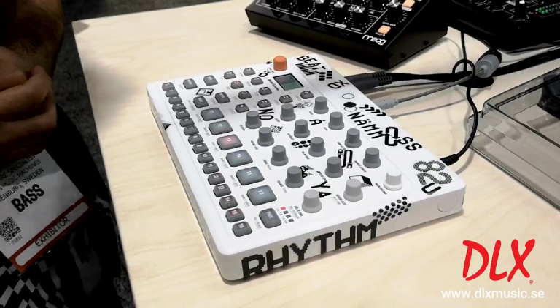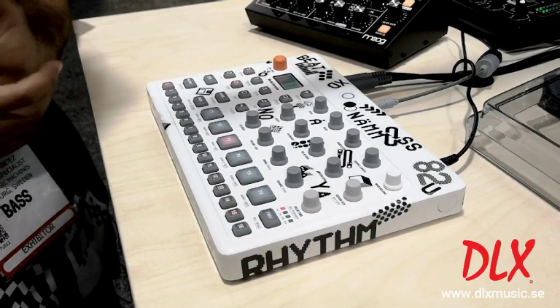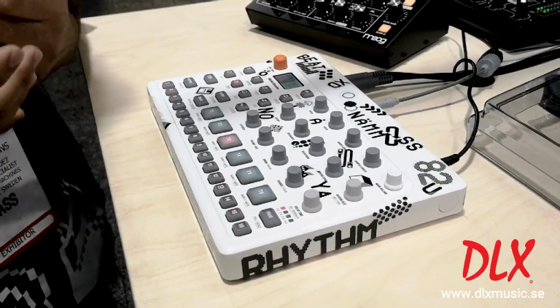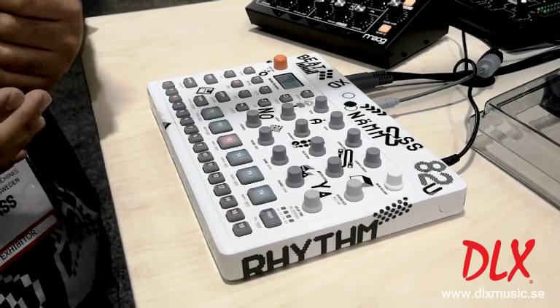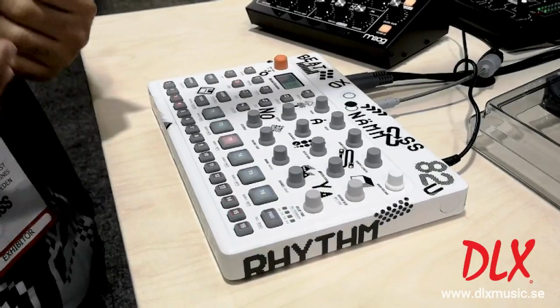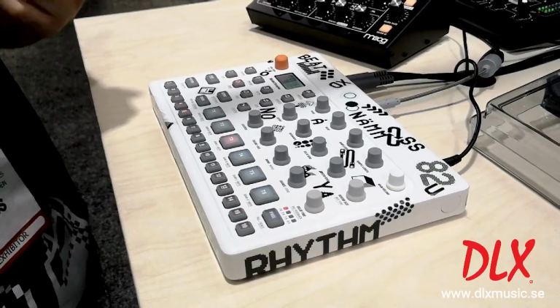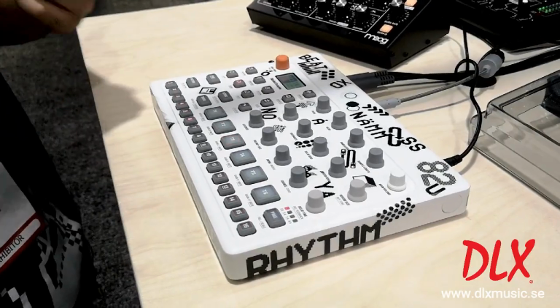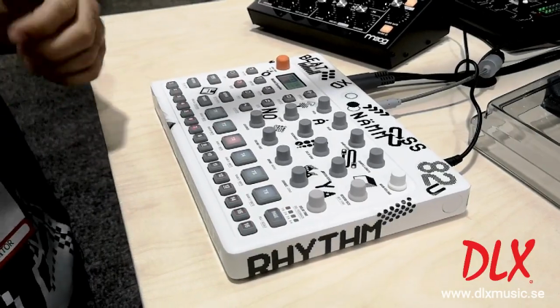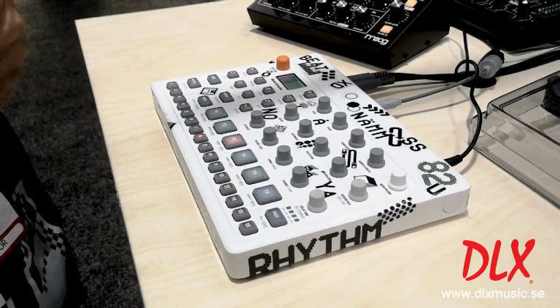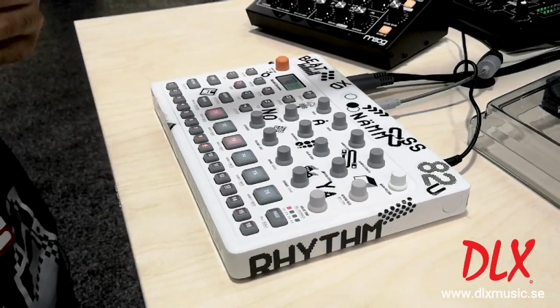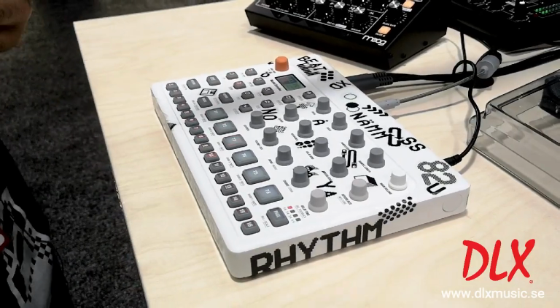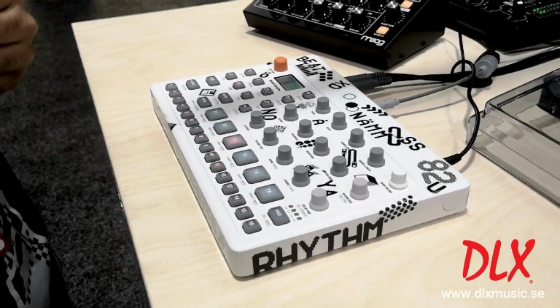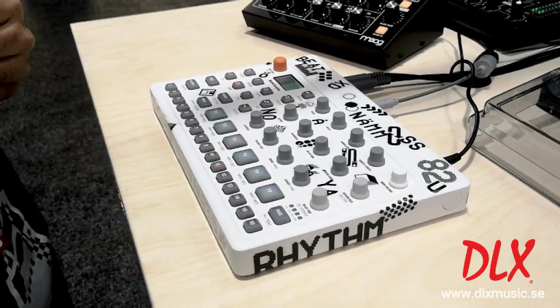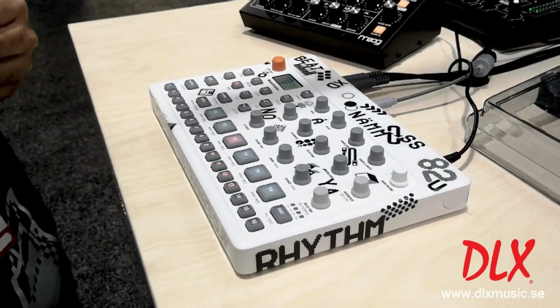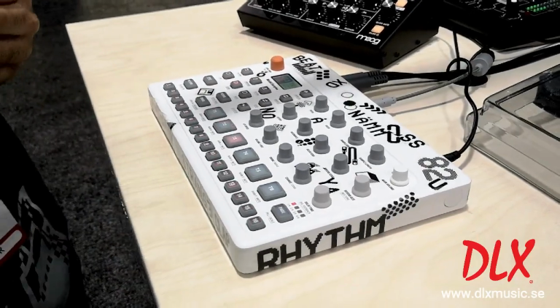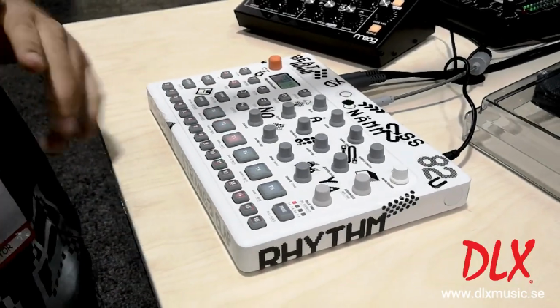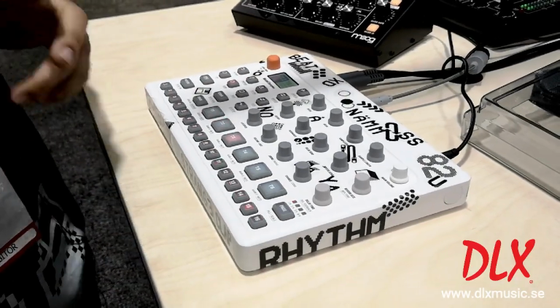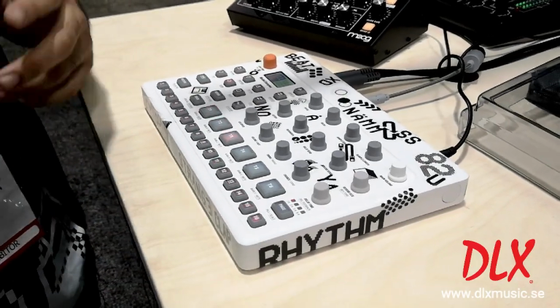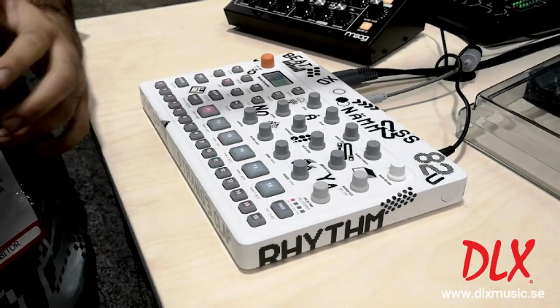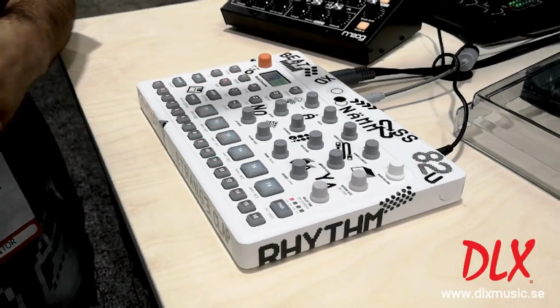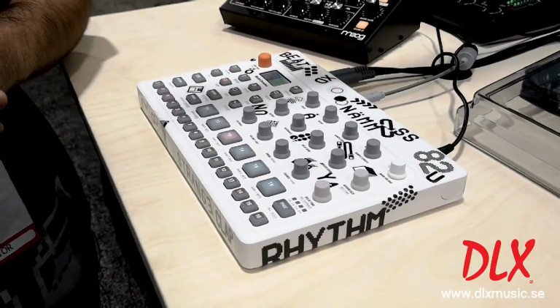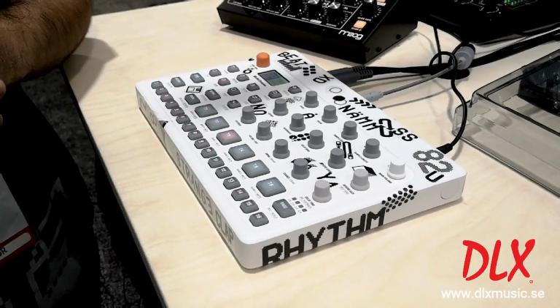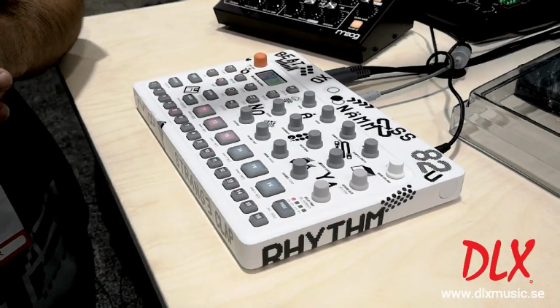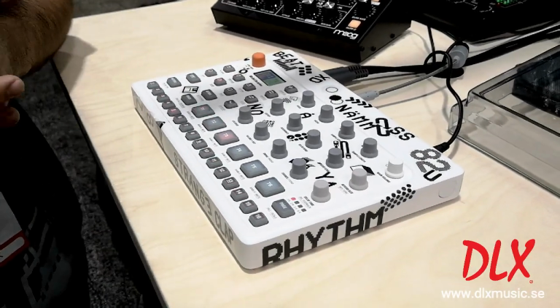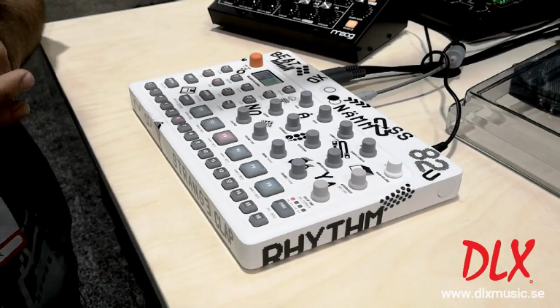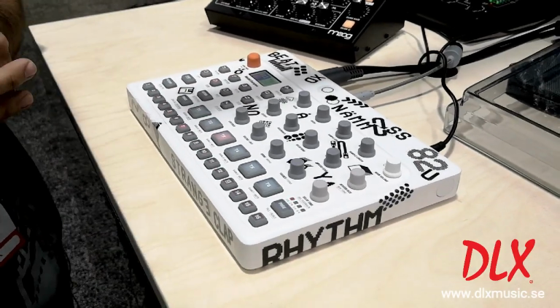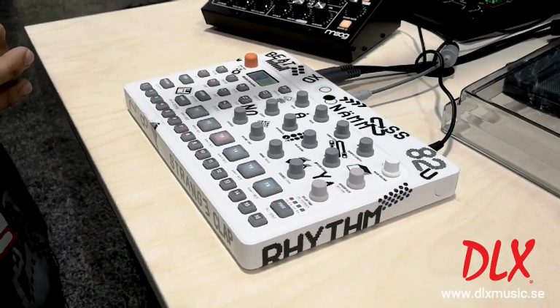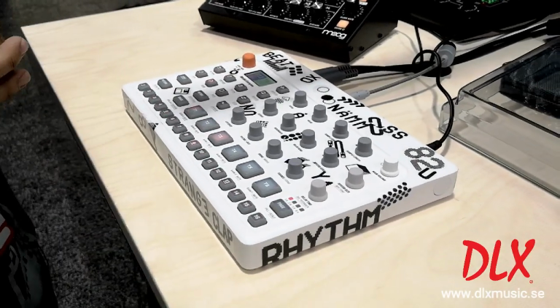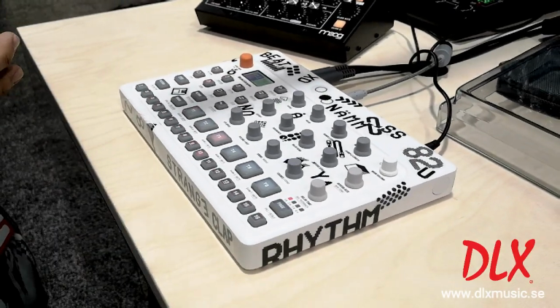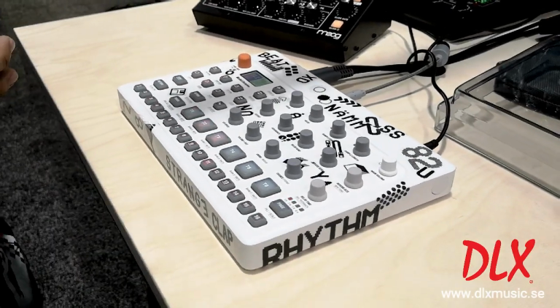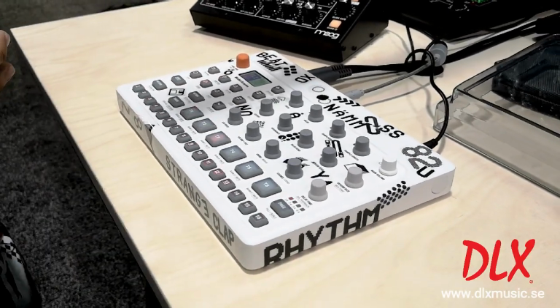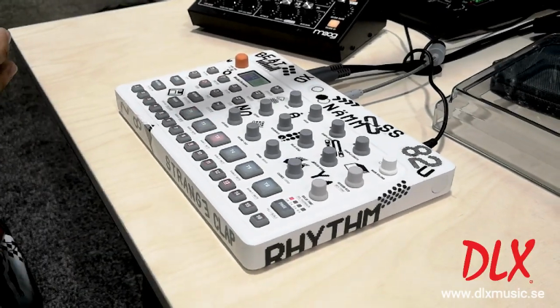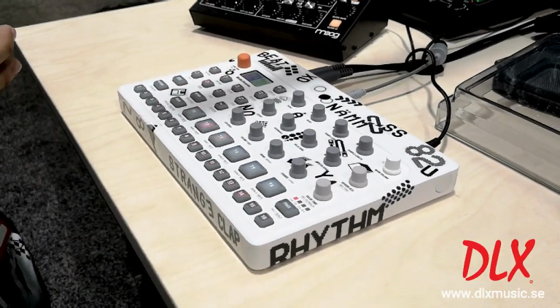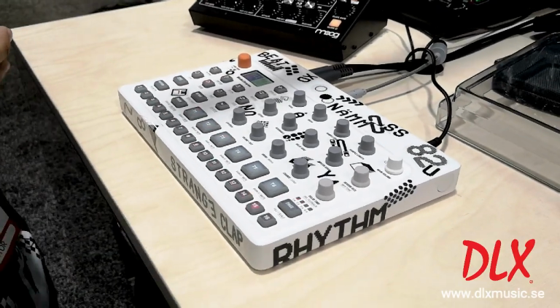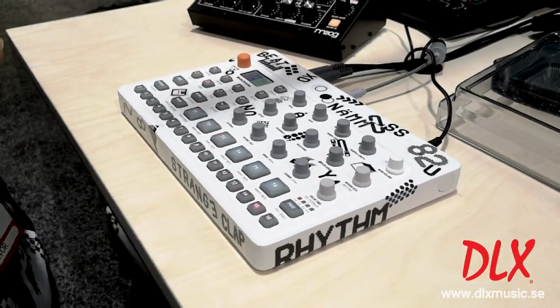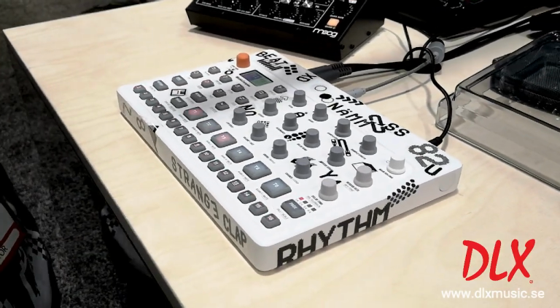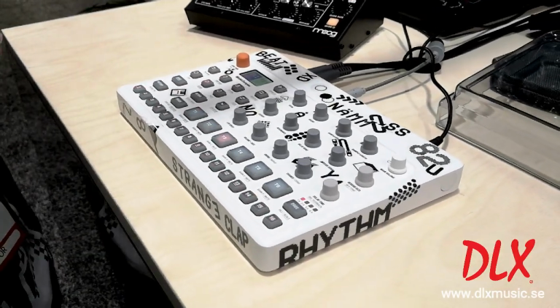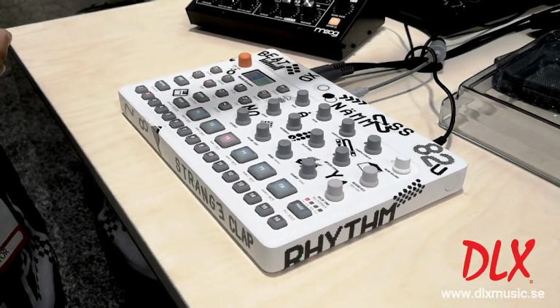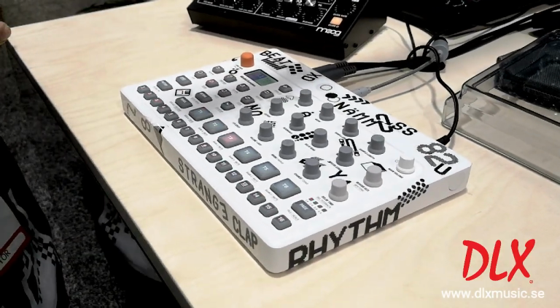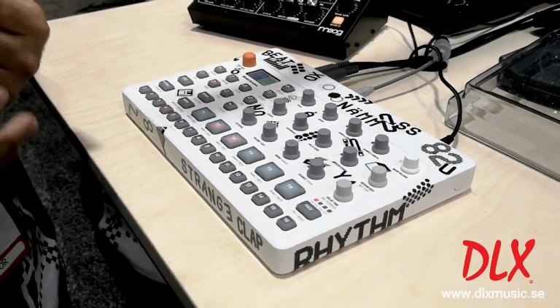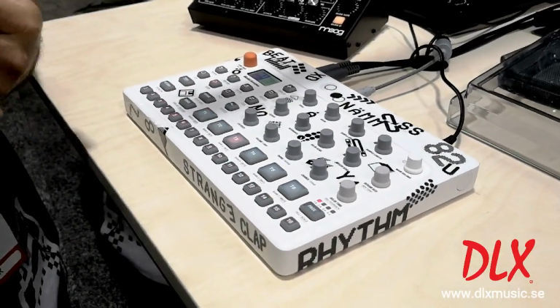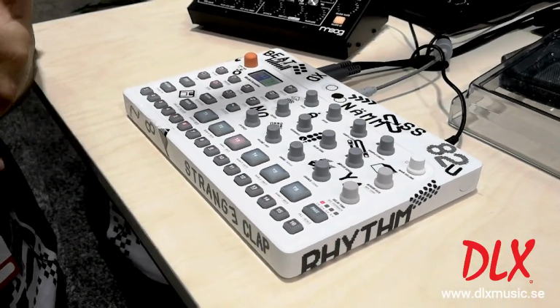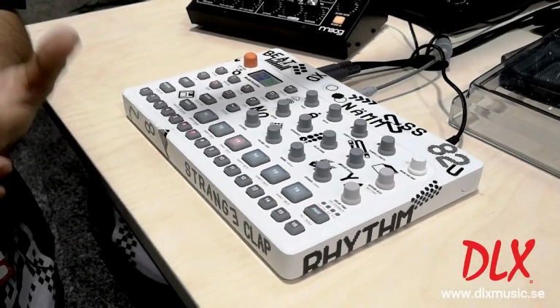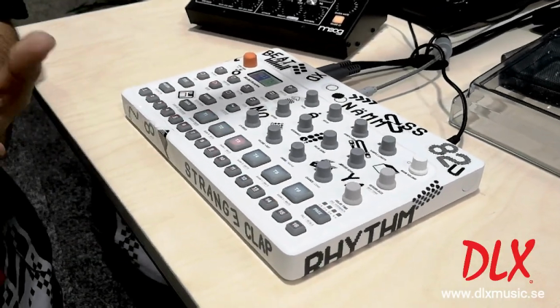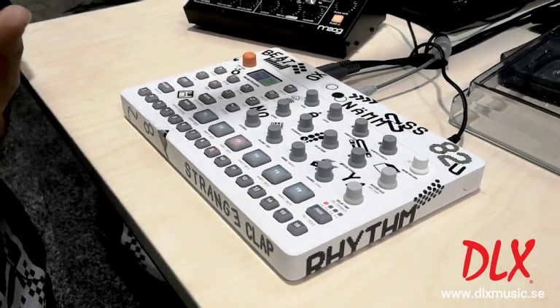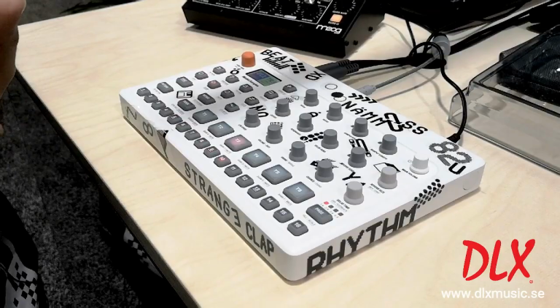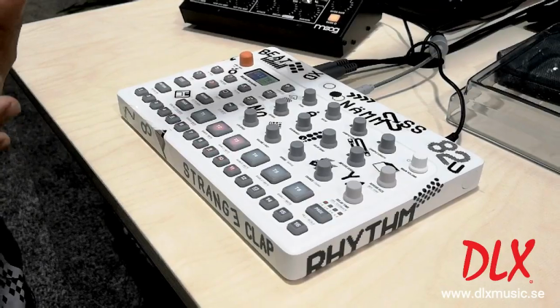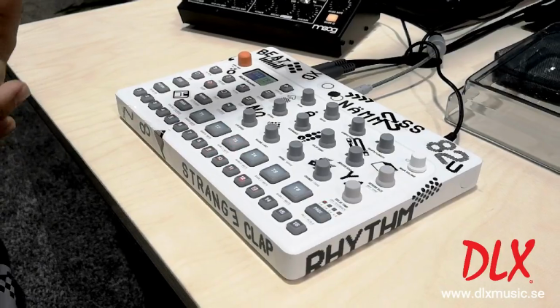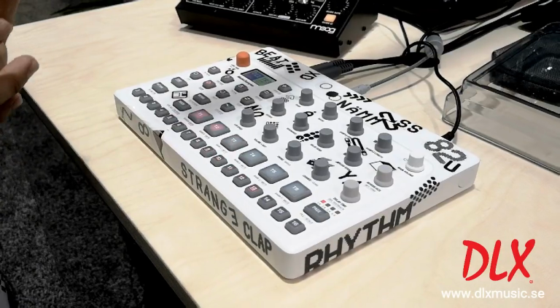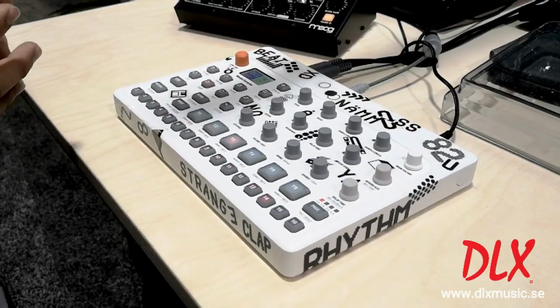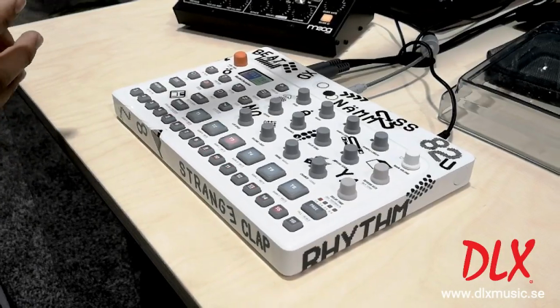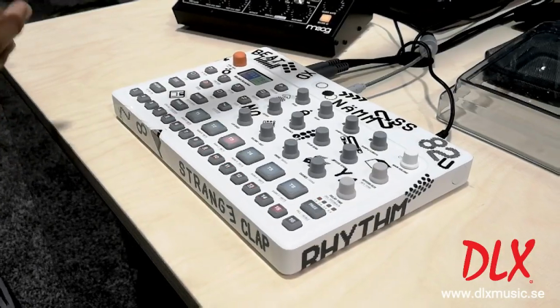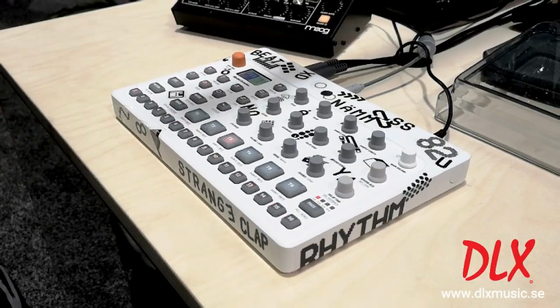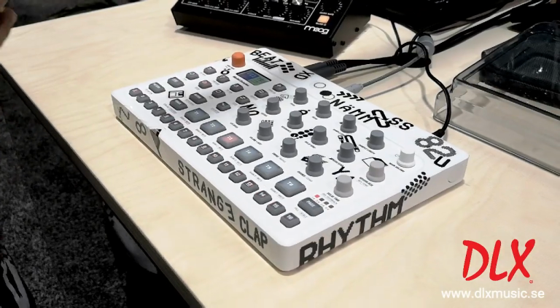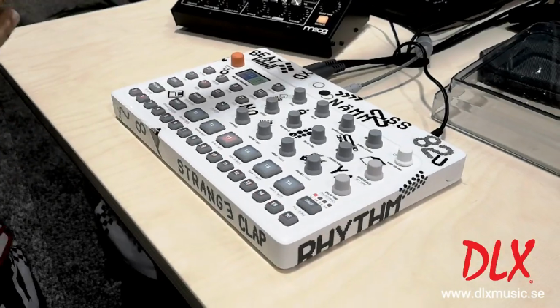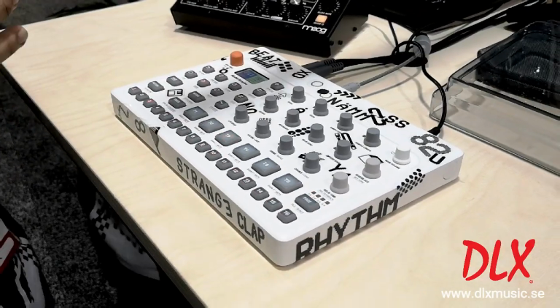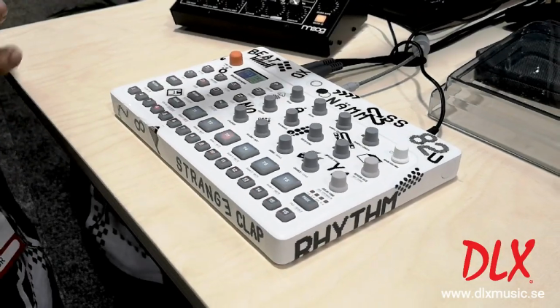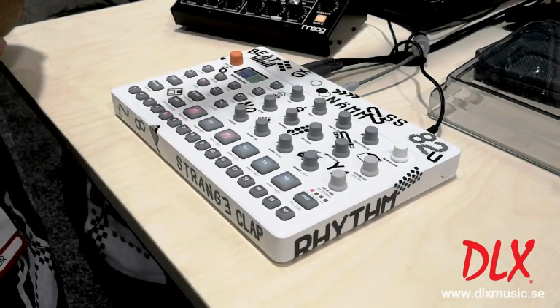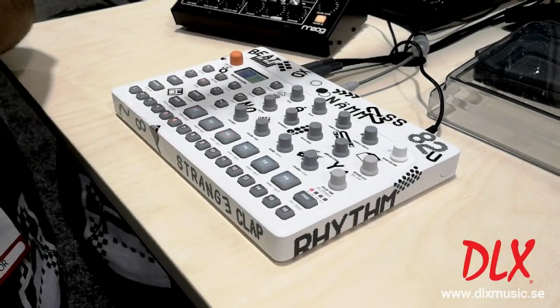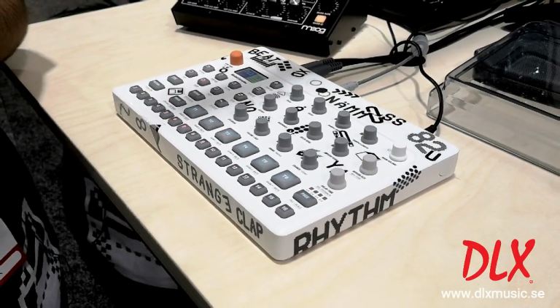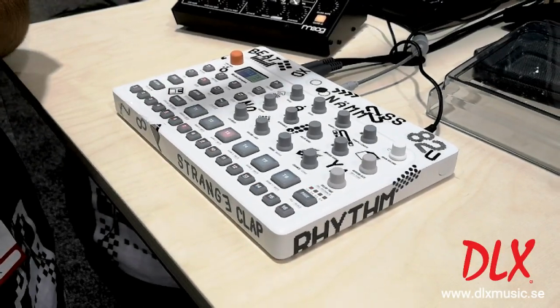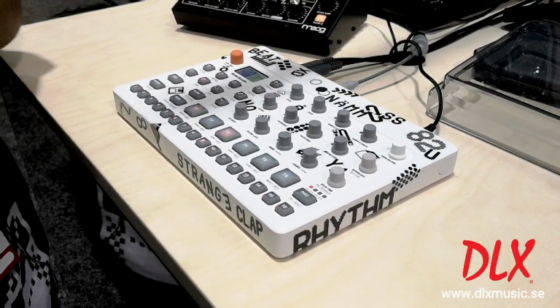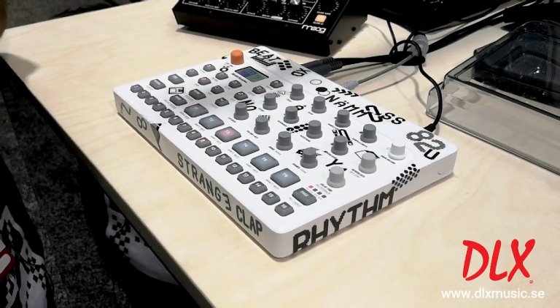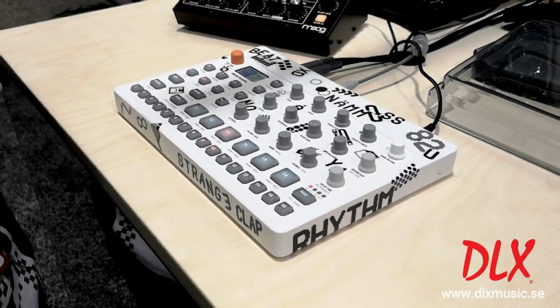It's a really great intro to Elektron, but if you are a power Elektron user, you can get pretty deep in this machine.